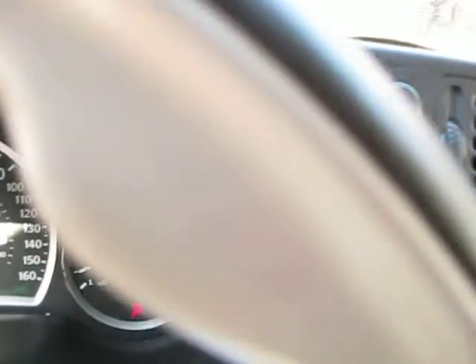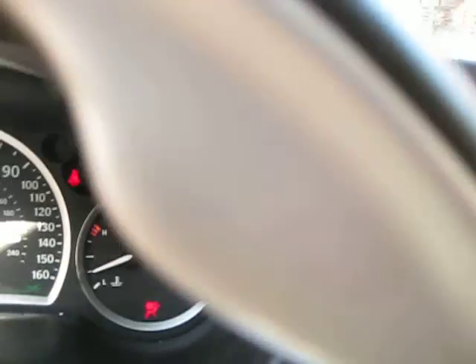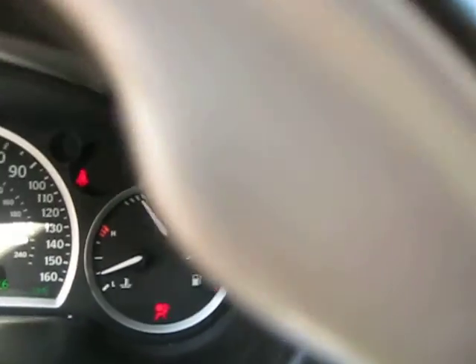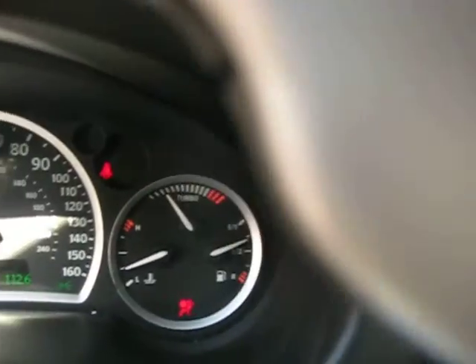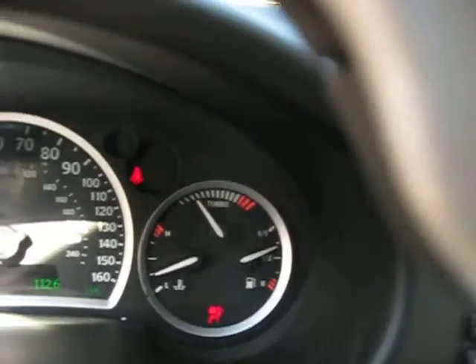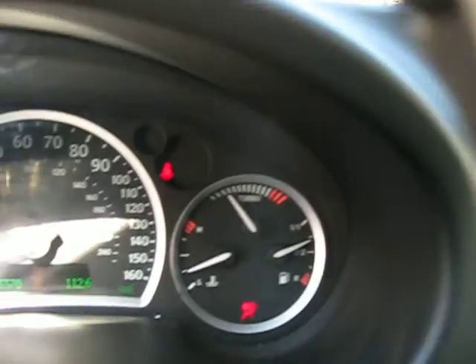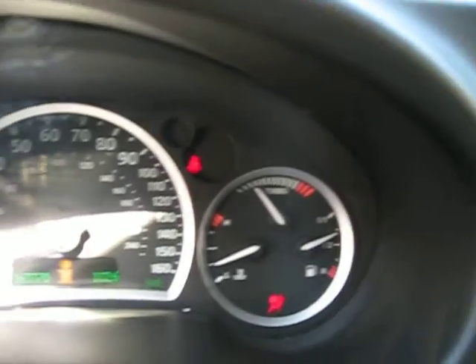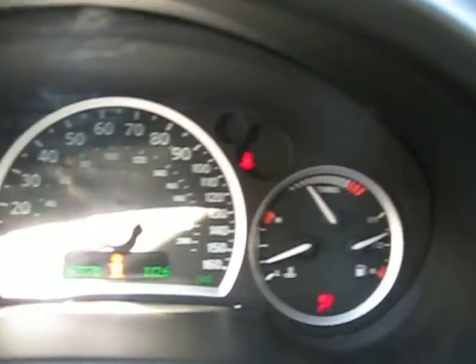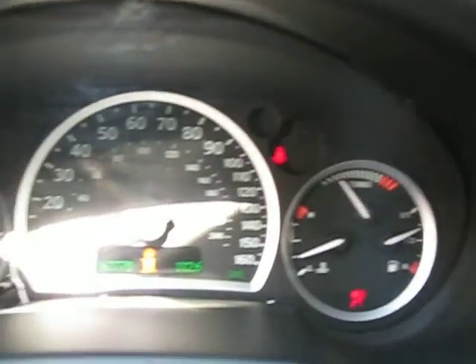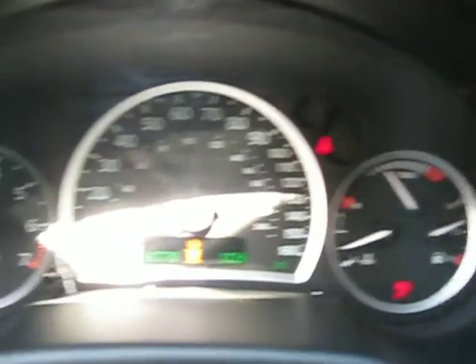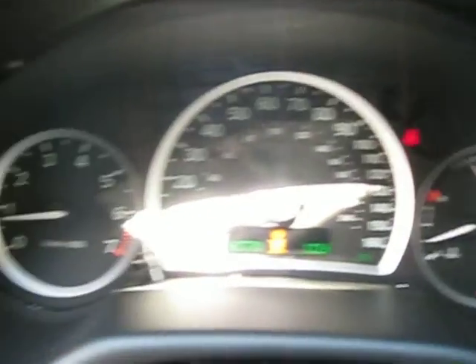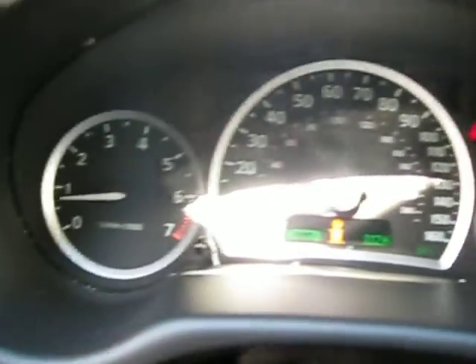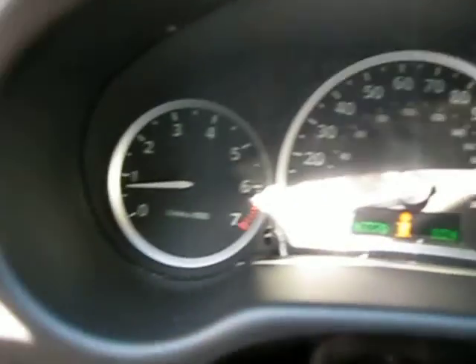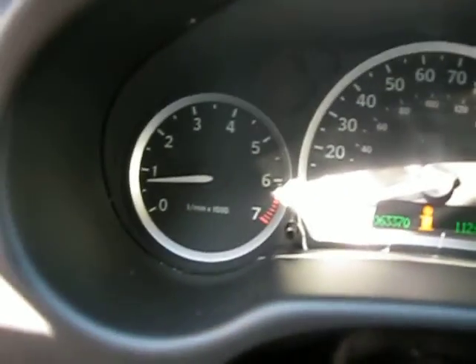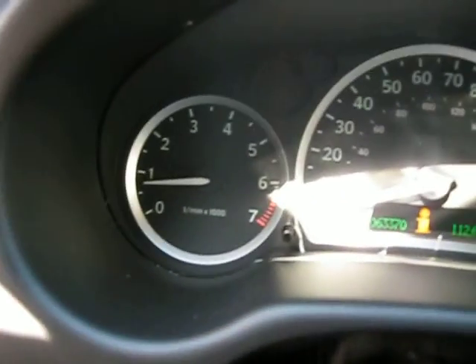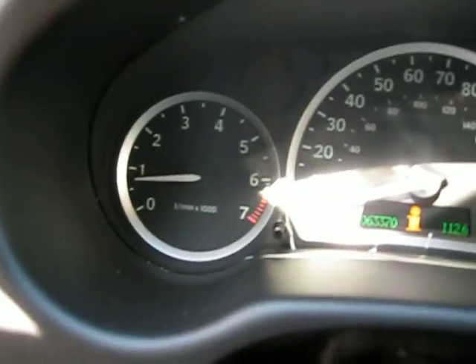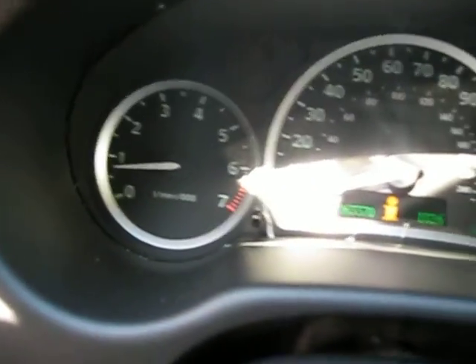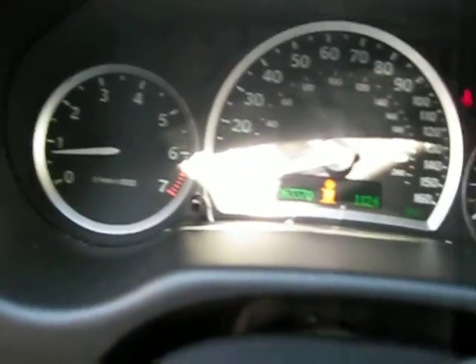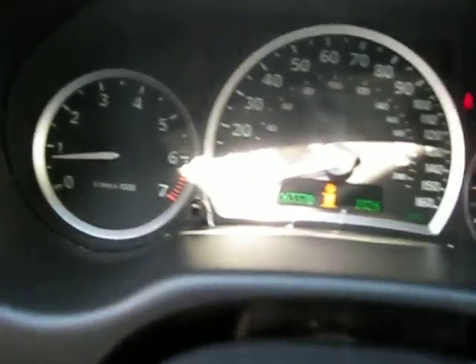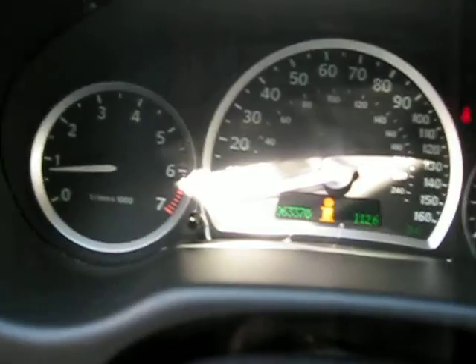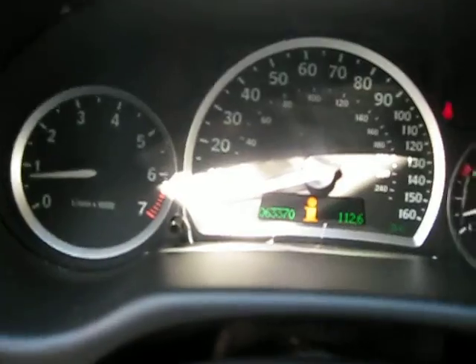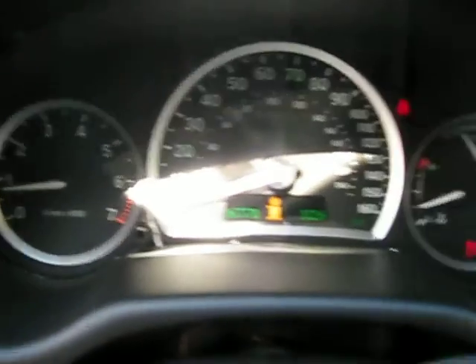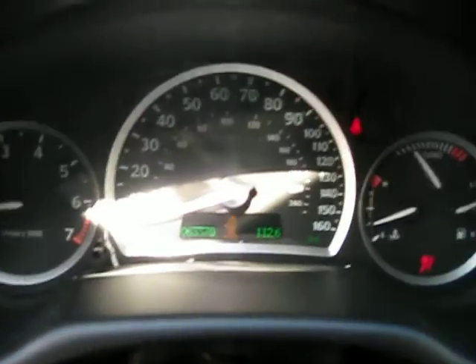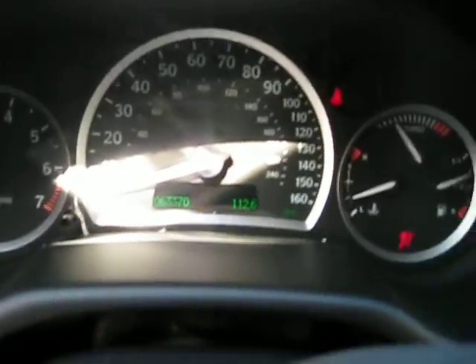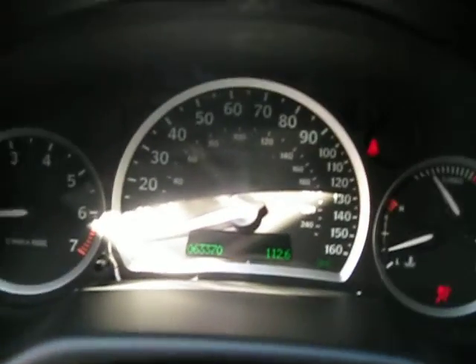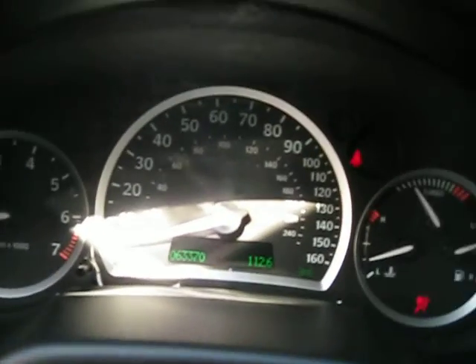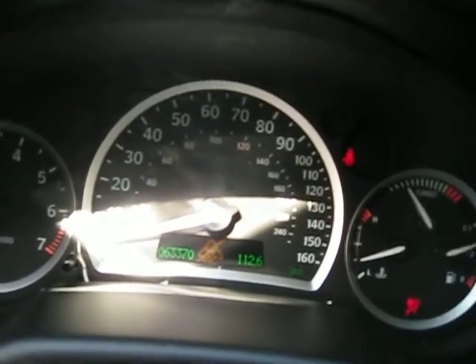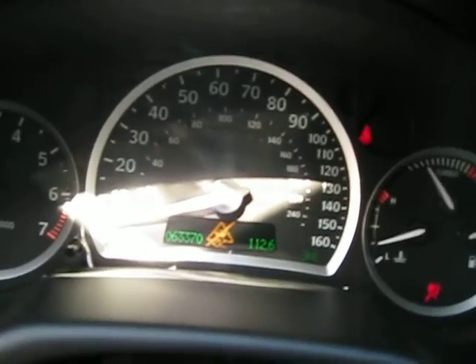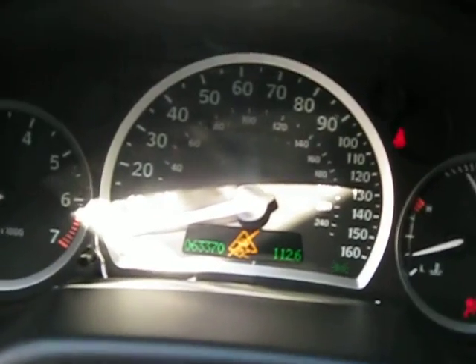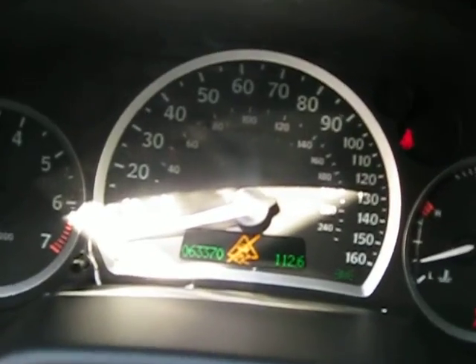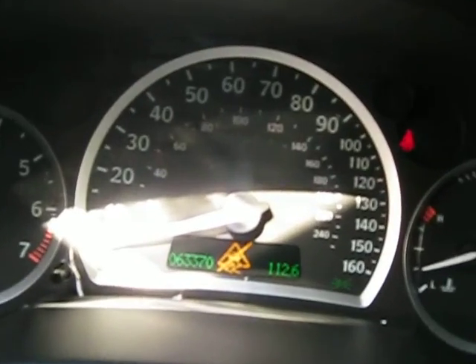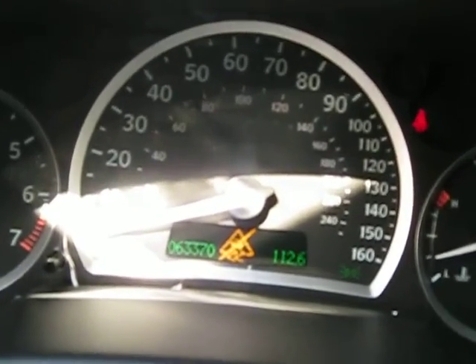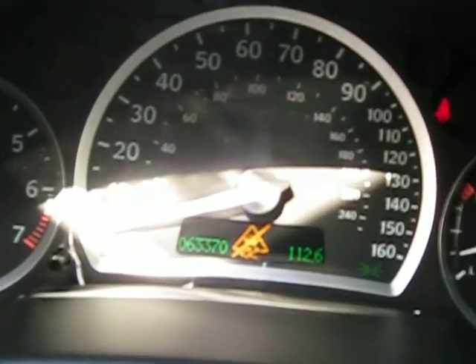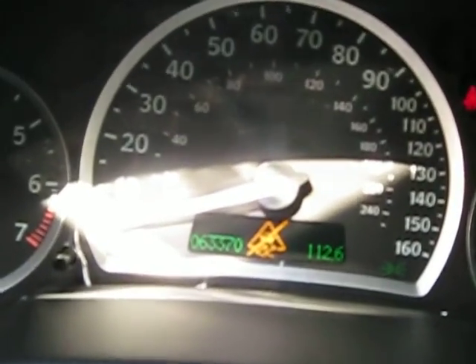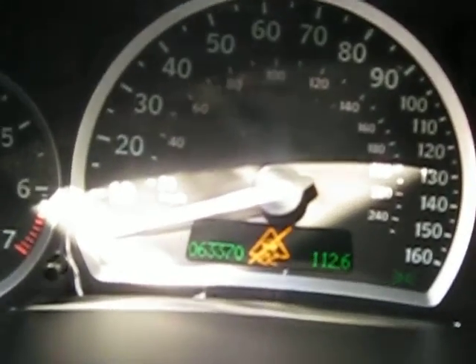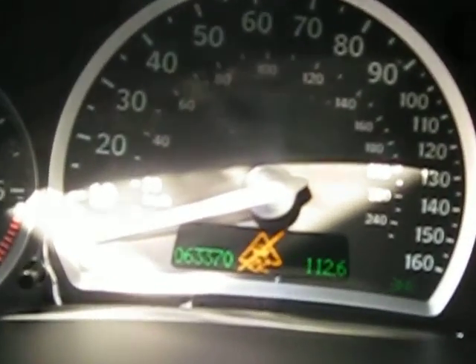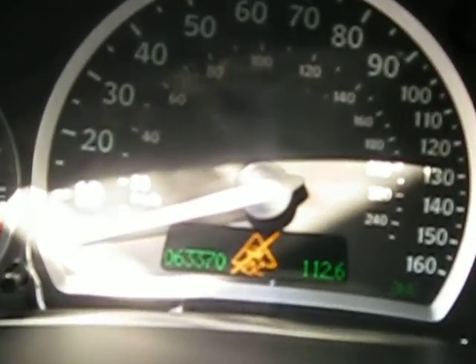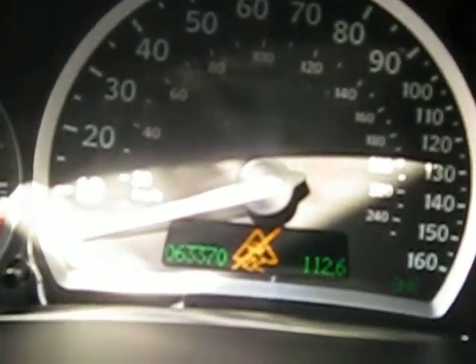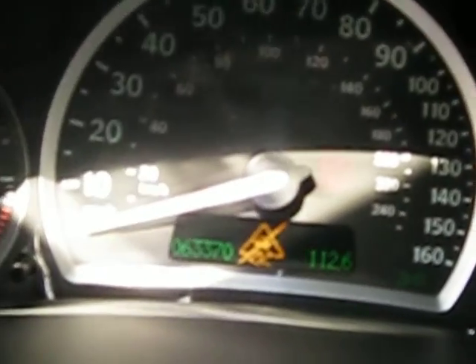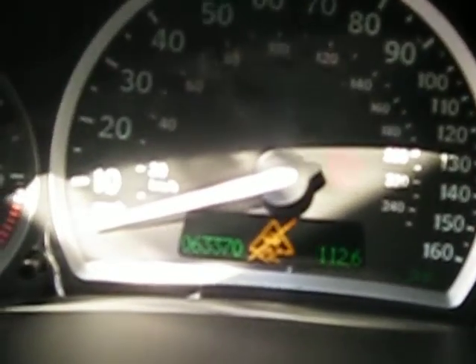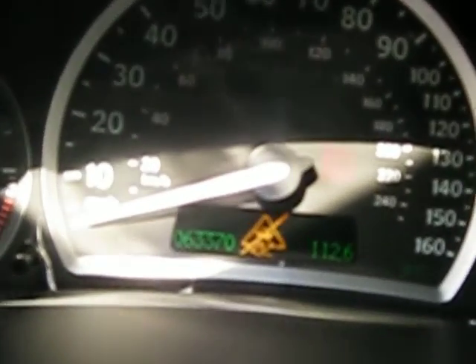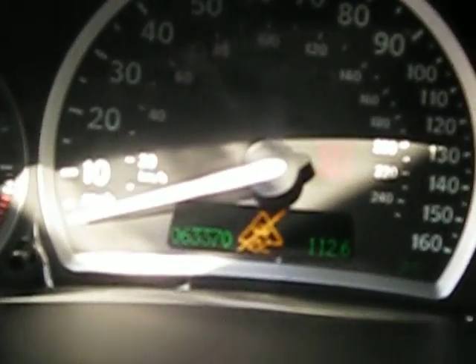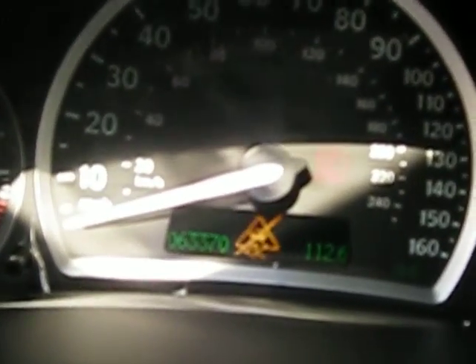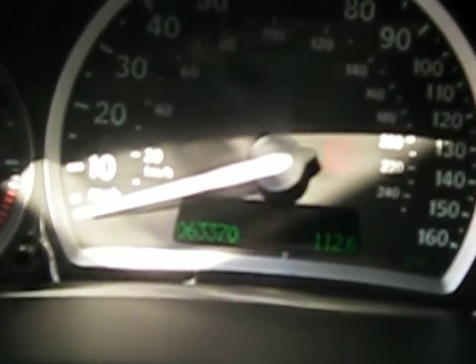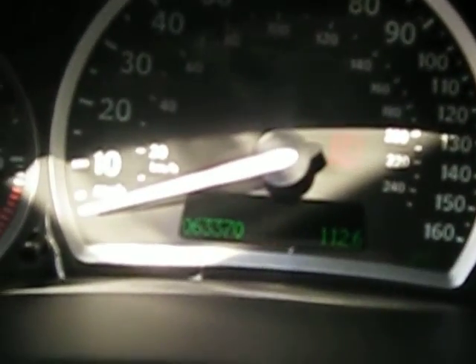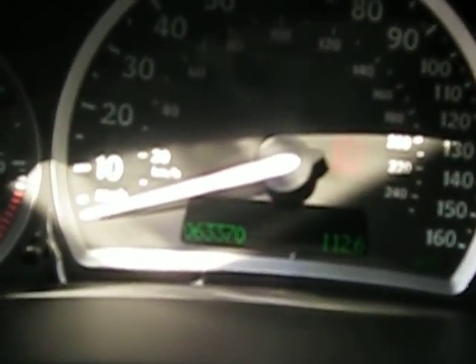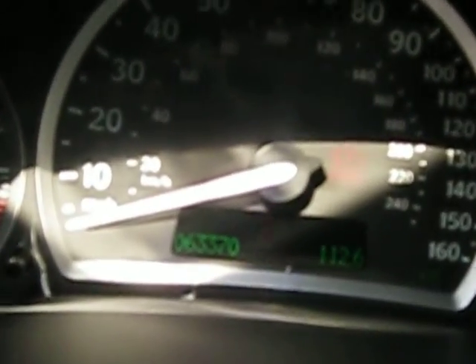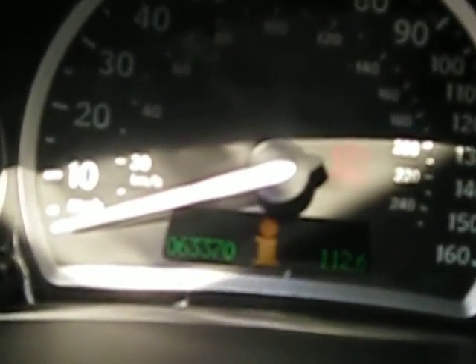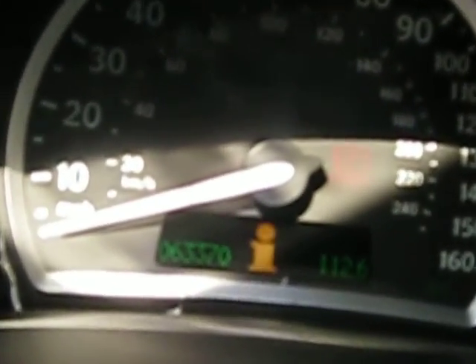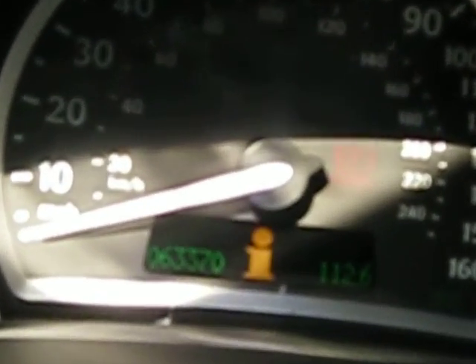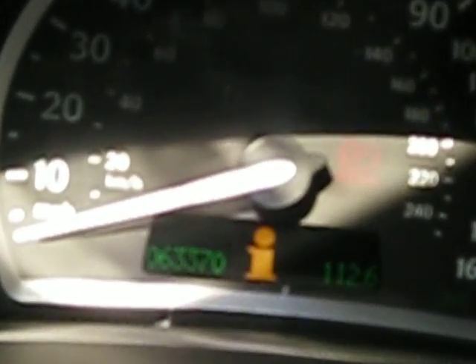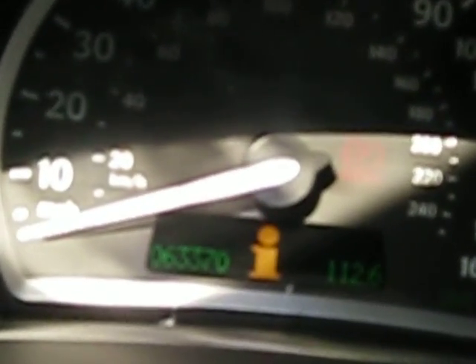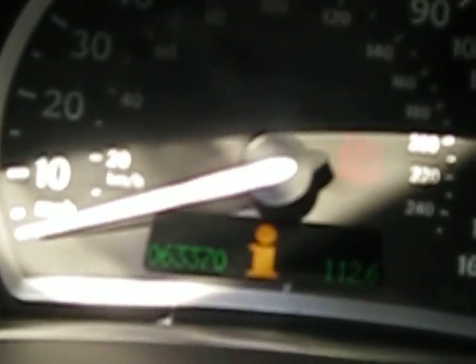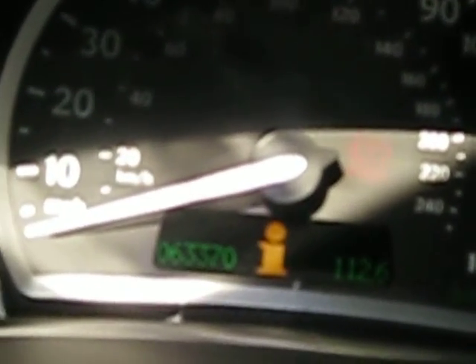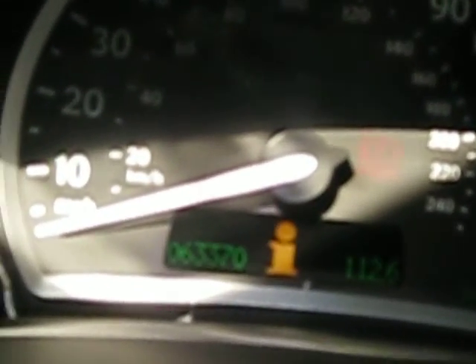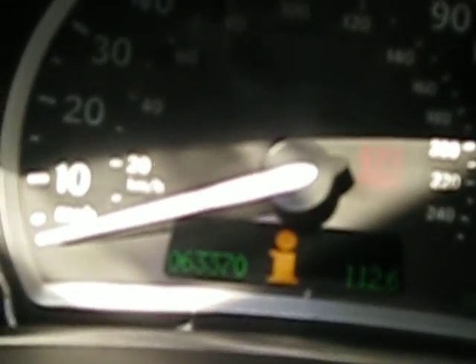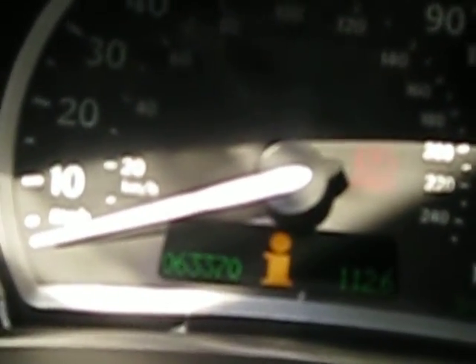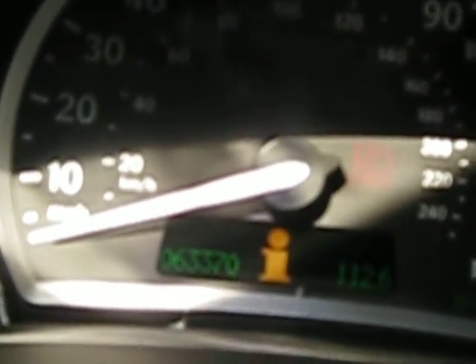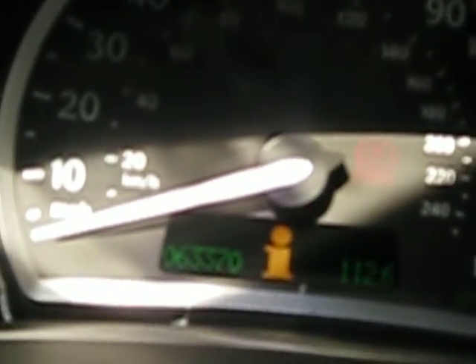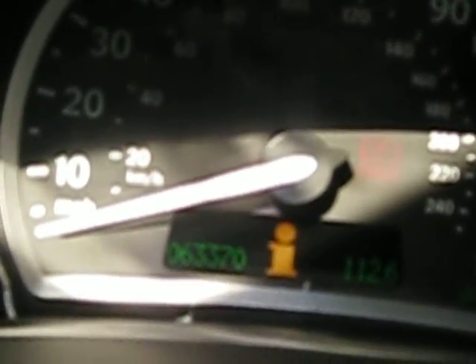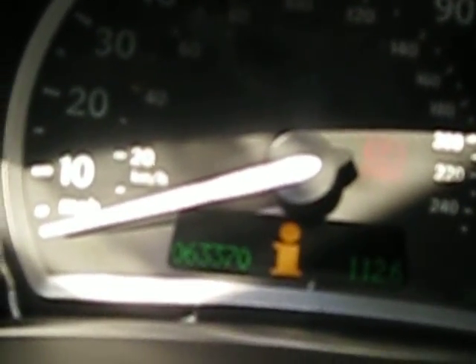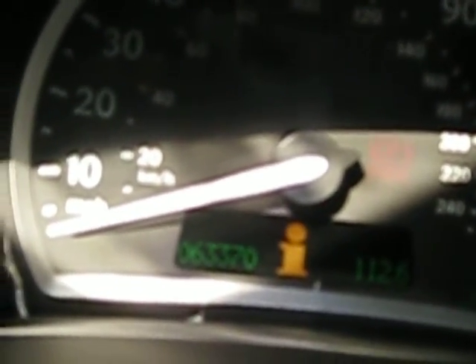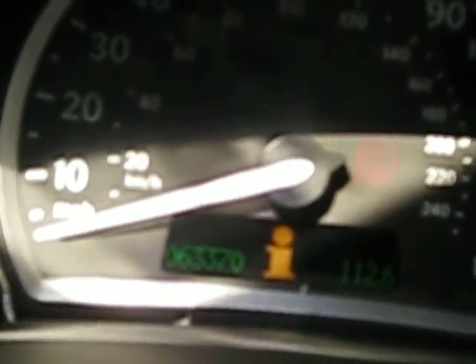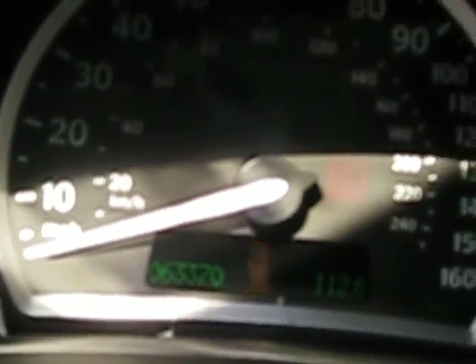The vehicle also has a factory tachometer. The vehicle does have 63,000 miles, as you can see here.